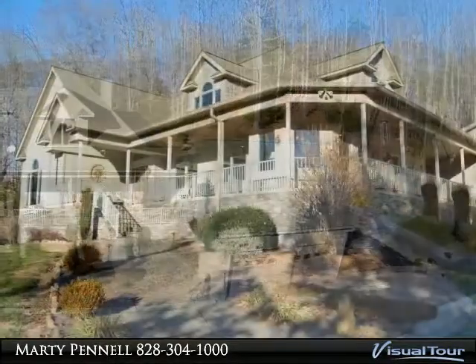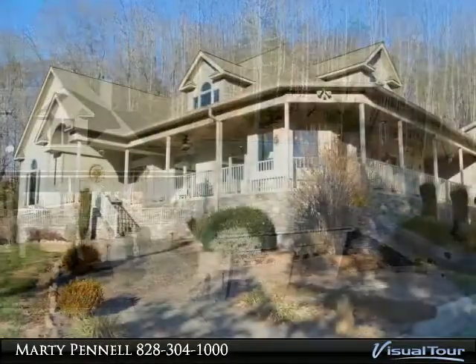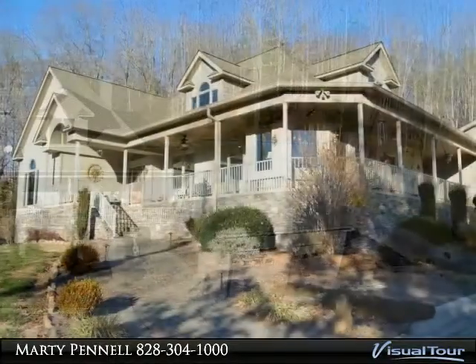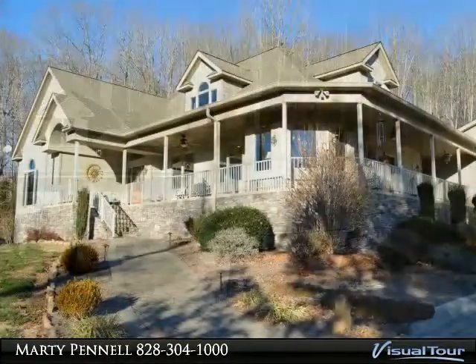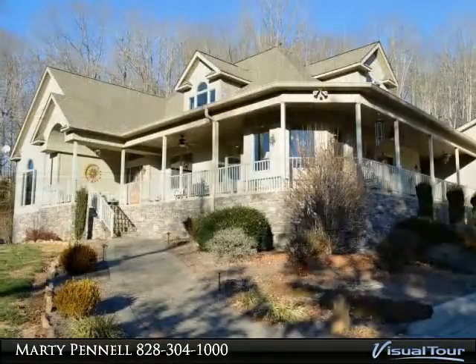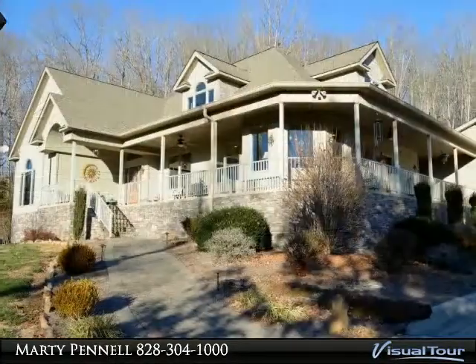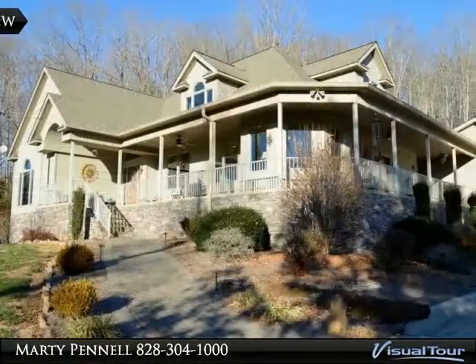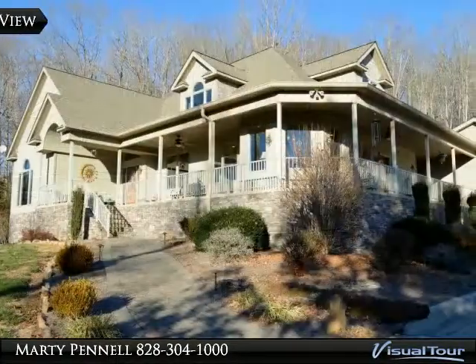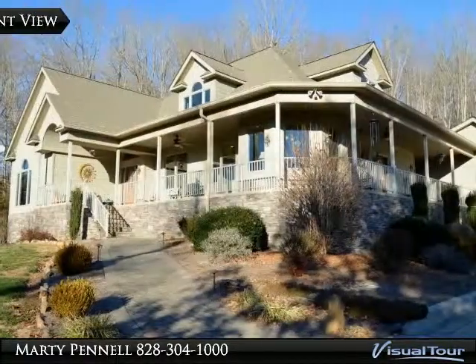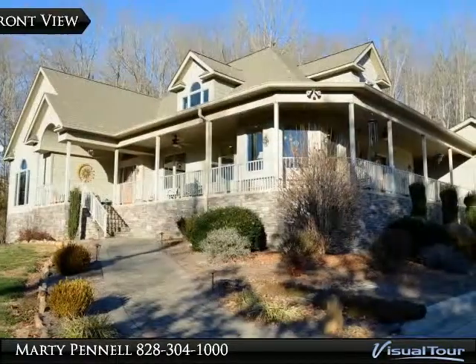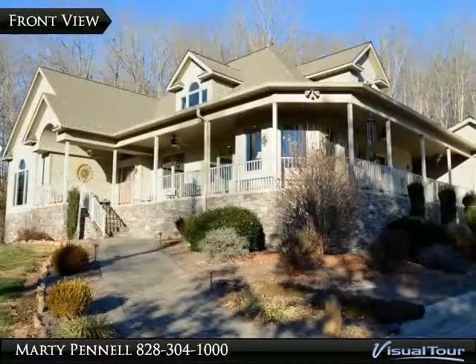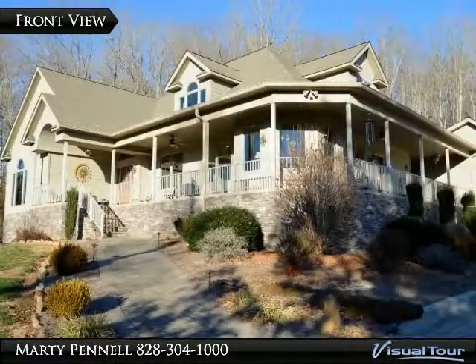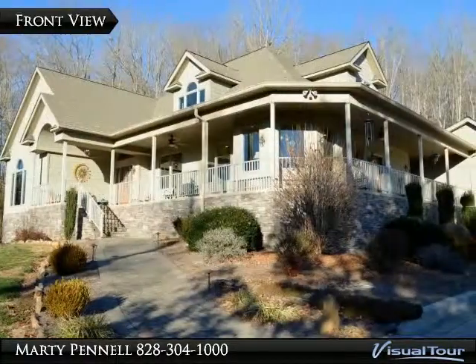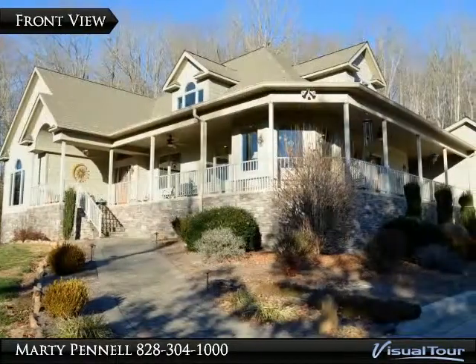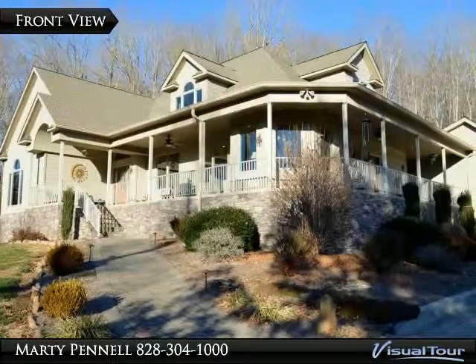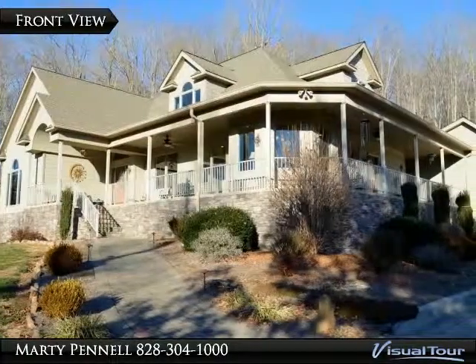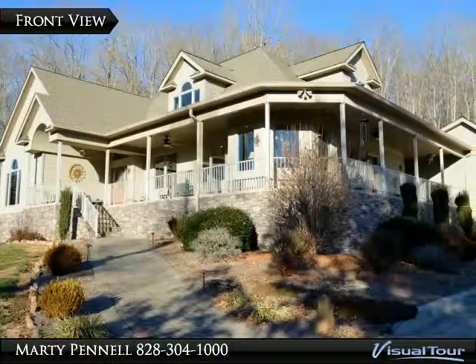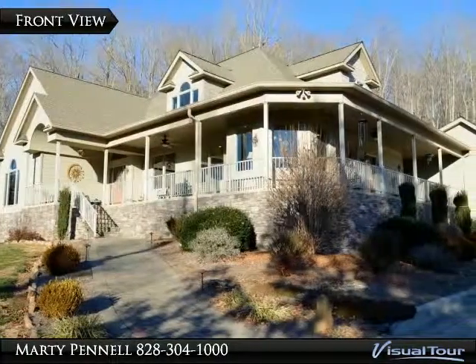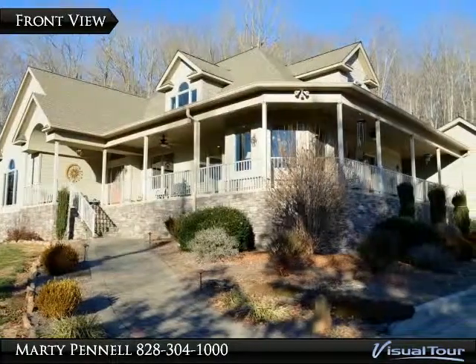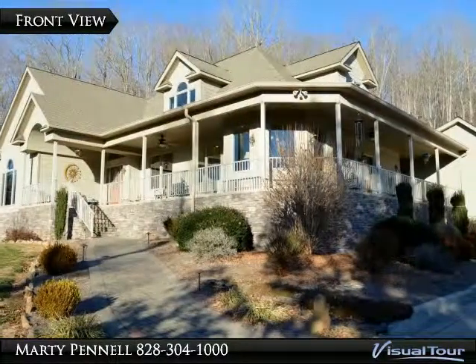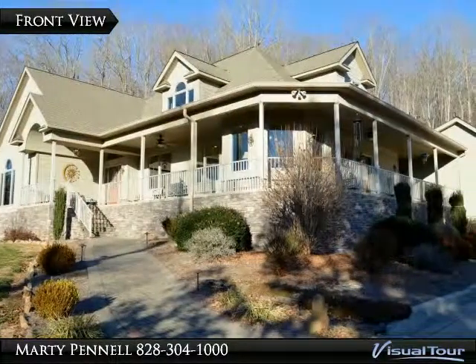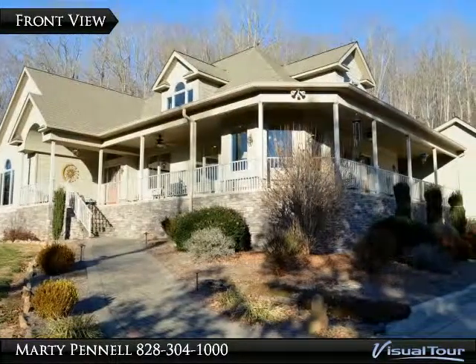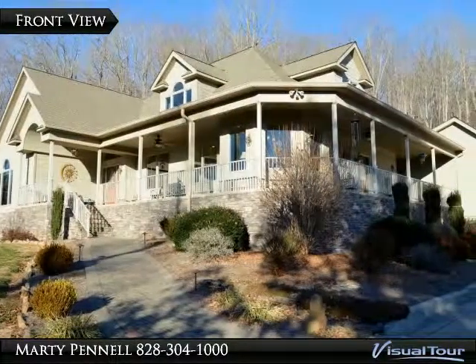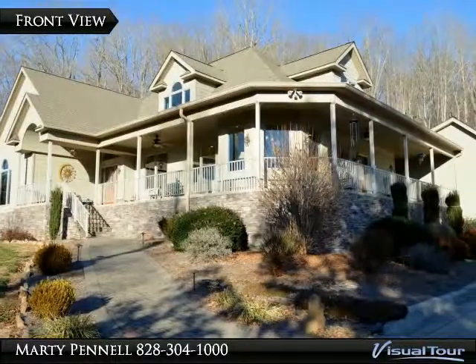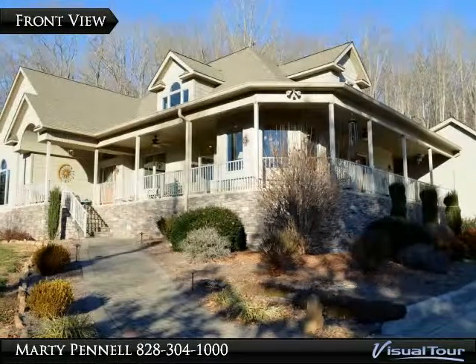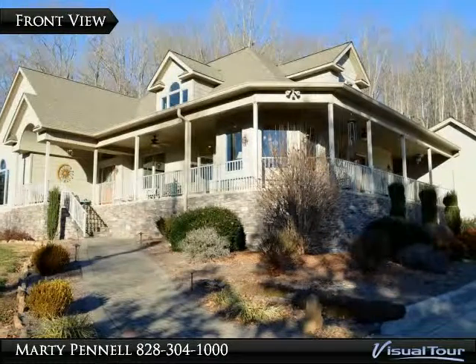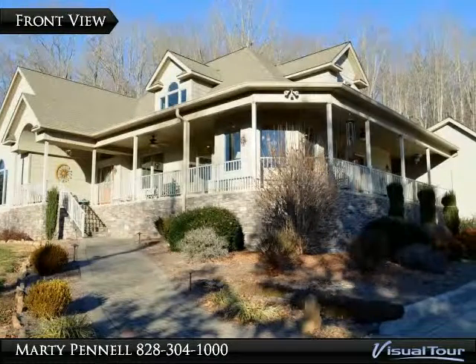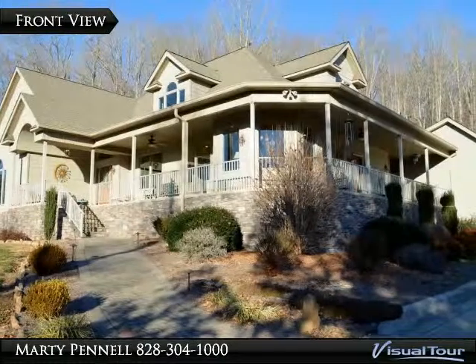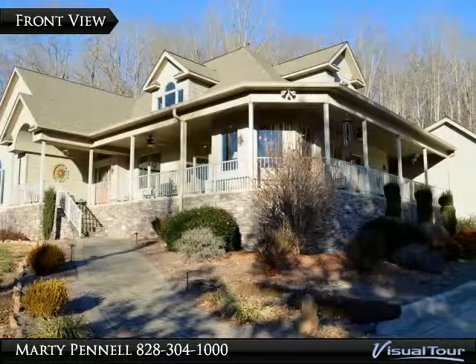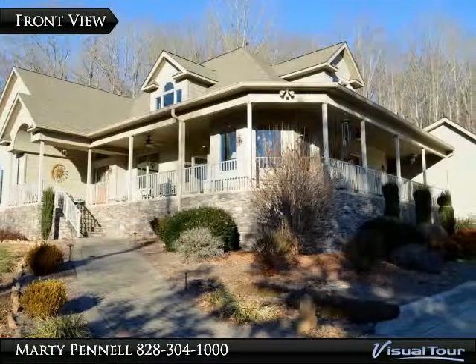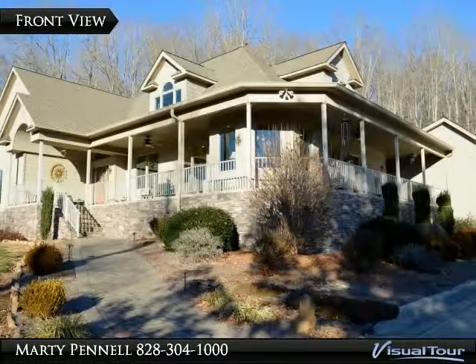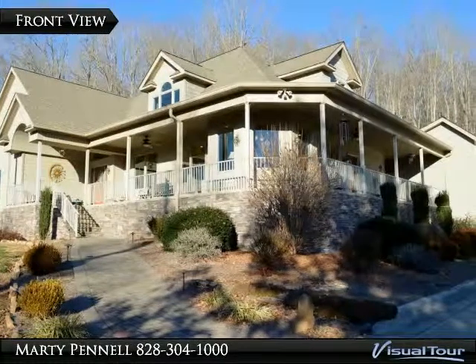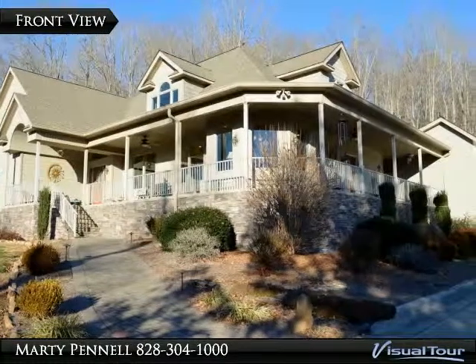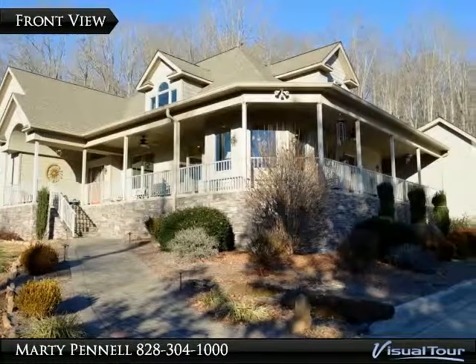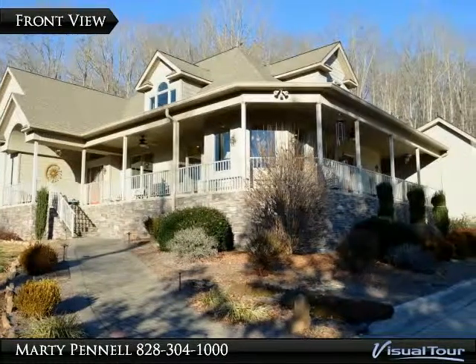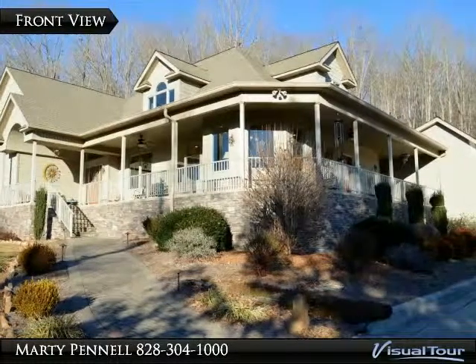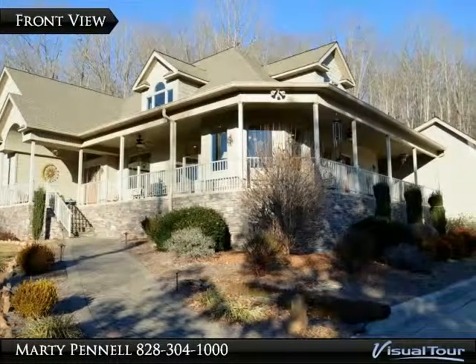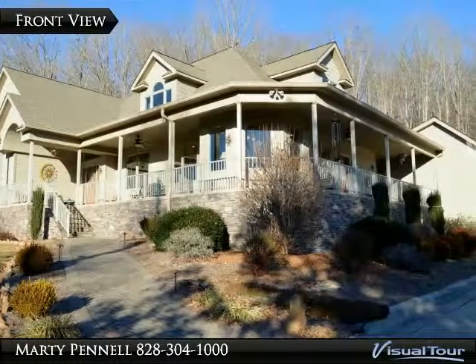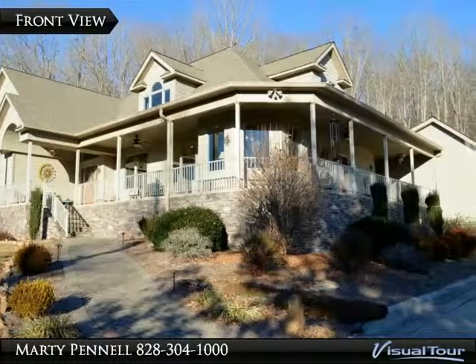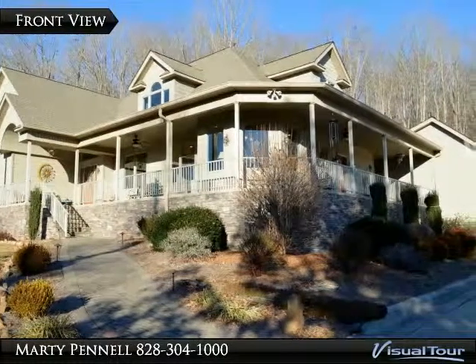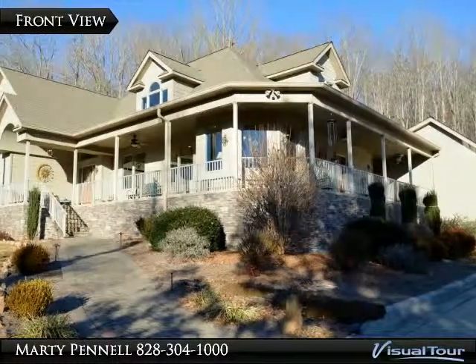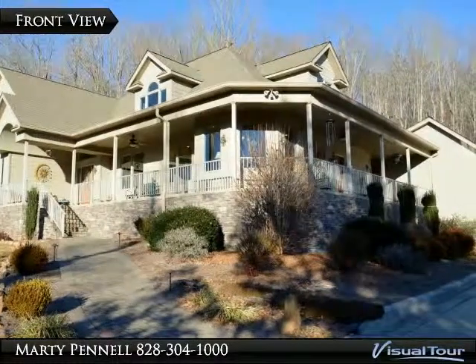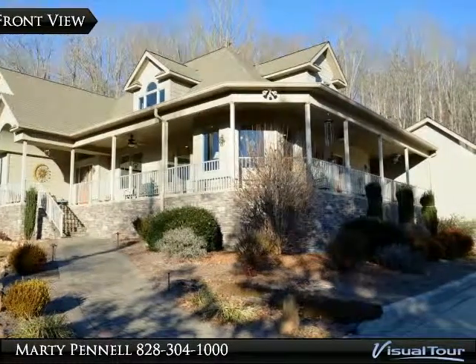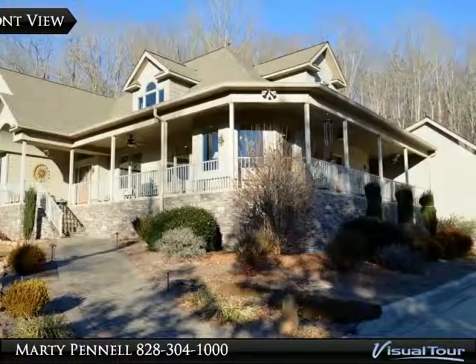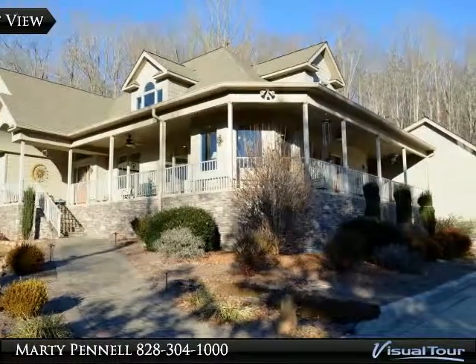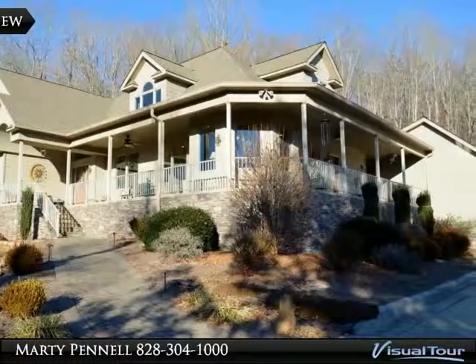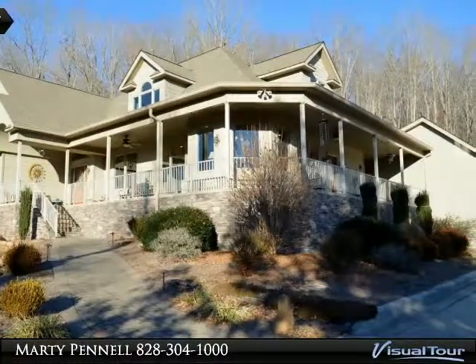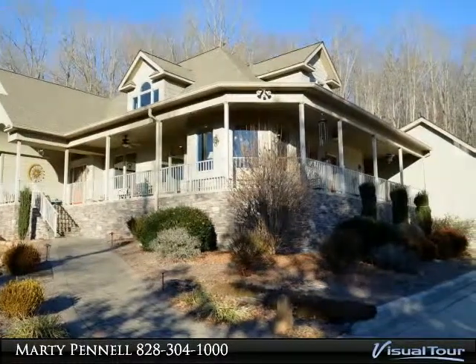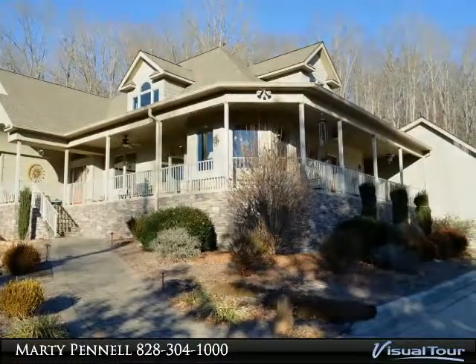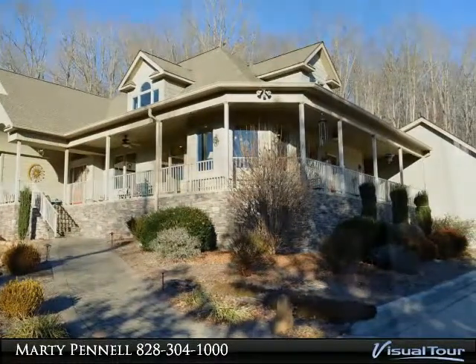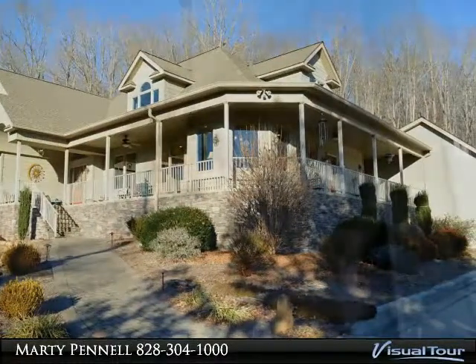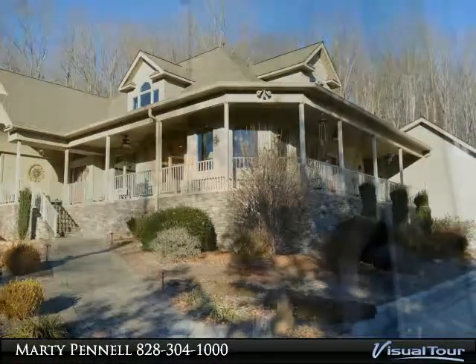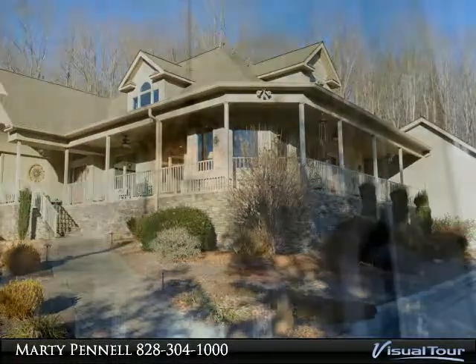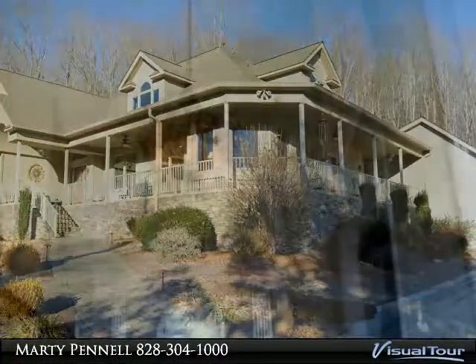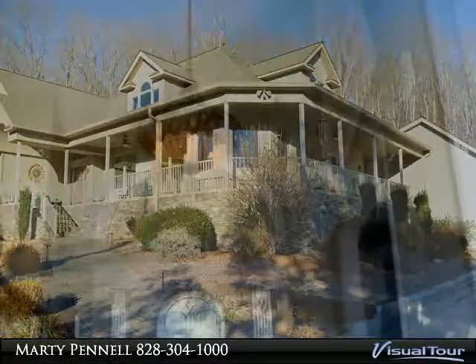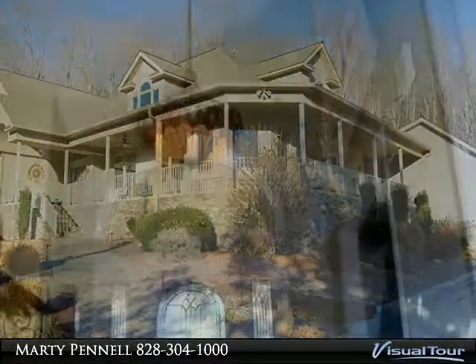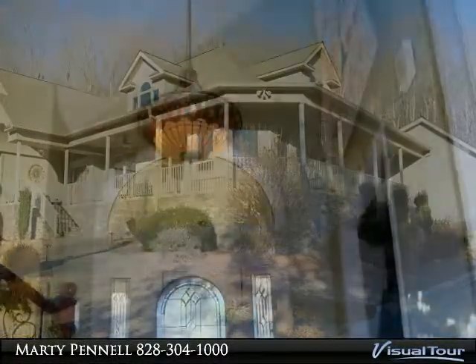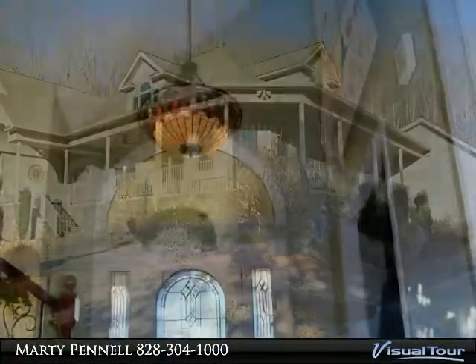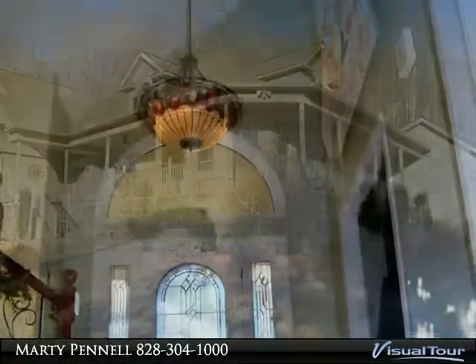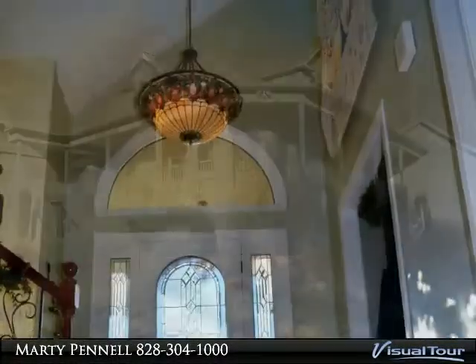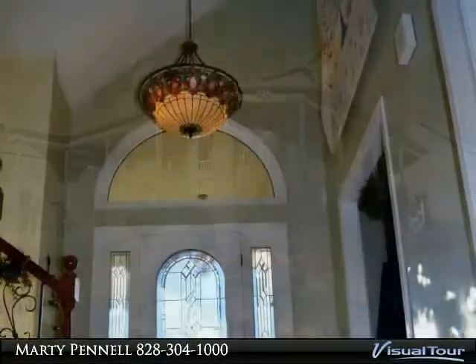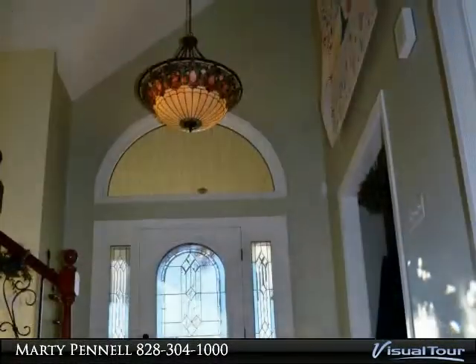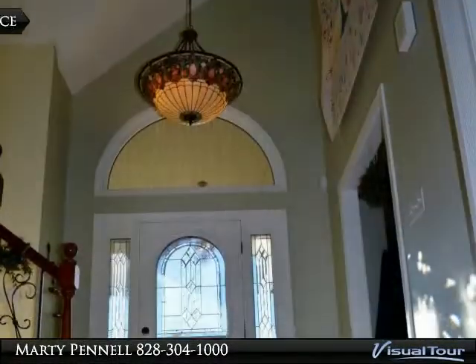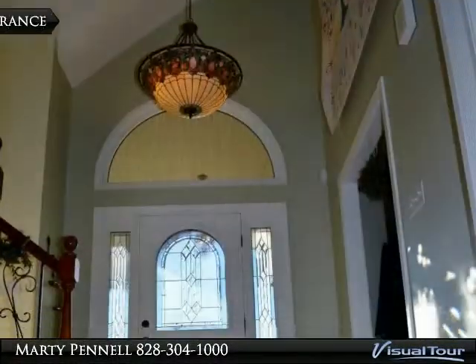Once arriving, notice the intricate stonework of this custom built house. Walking through the home, enjoy the abundance of natural light all throughout.